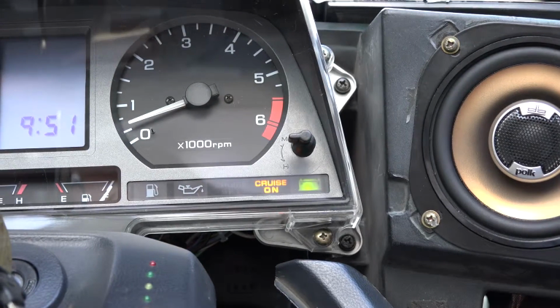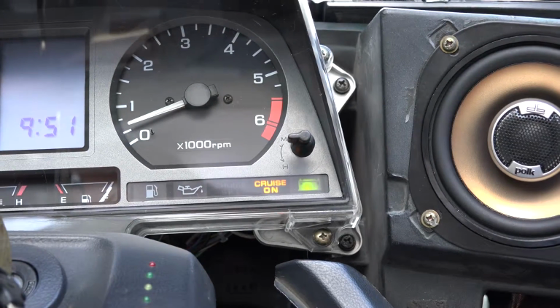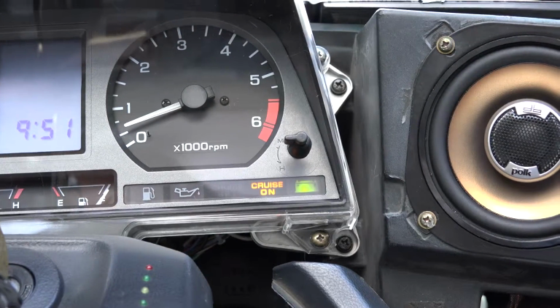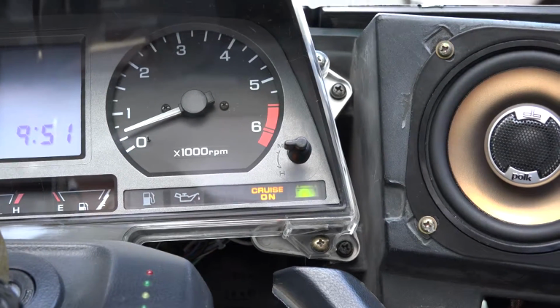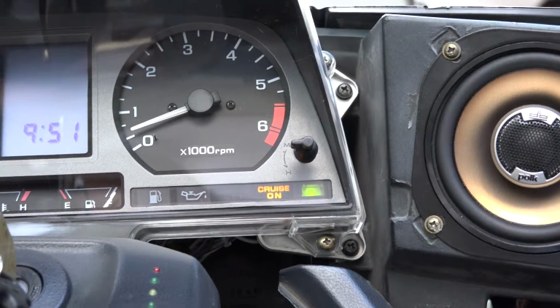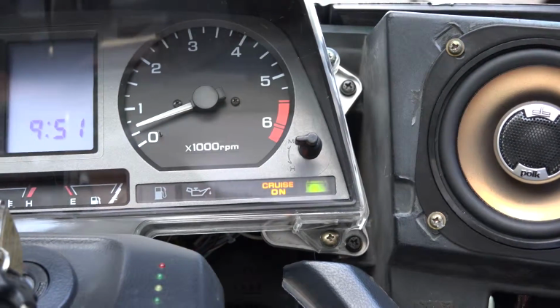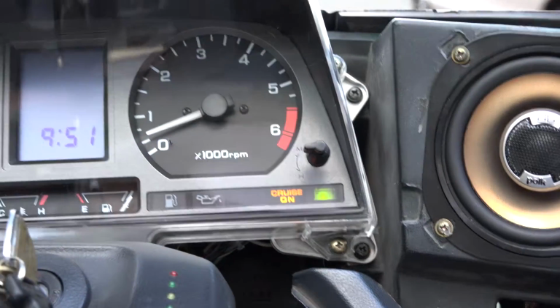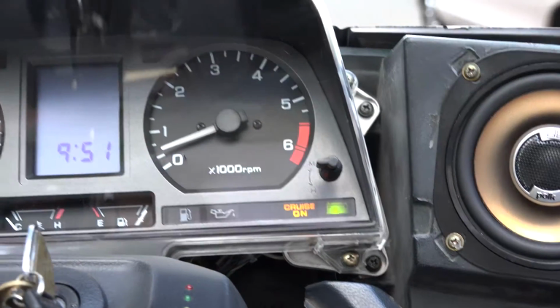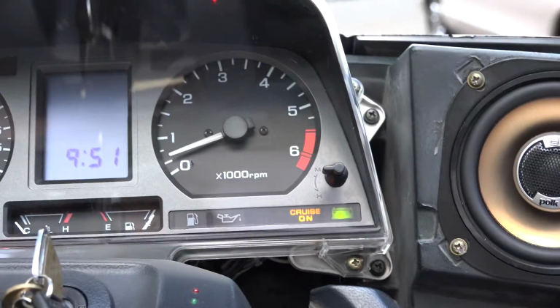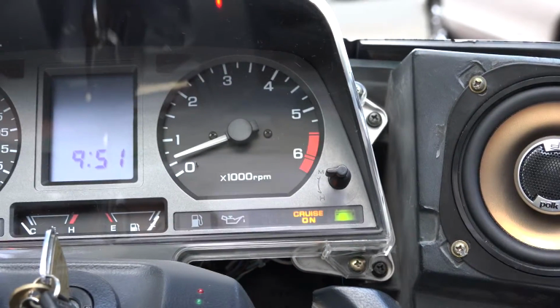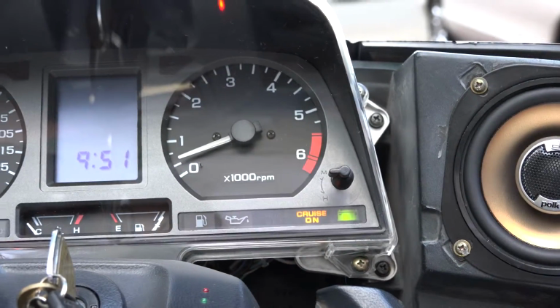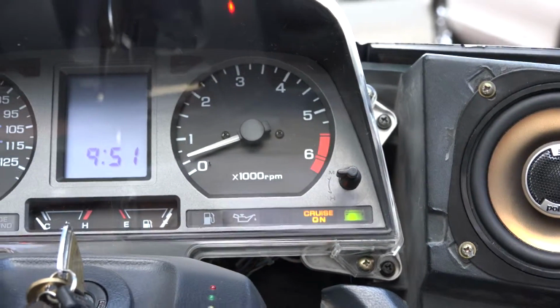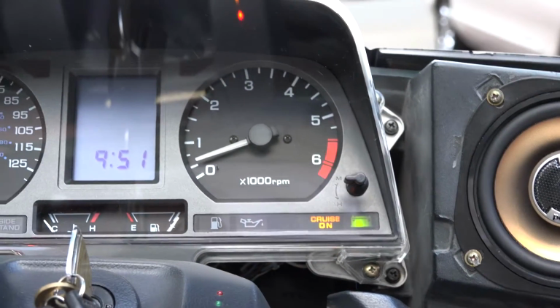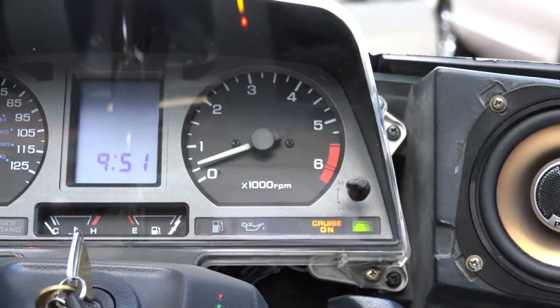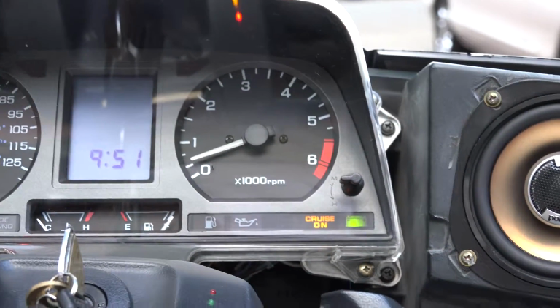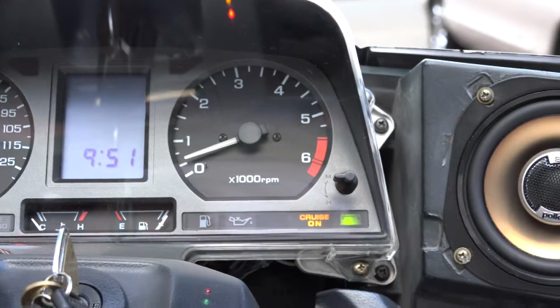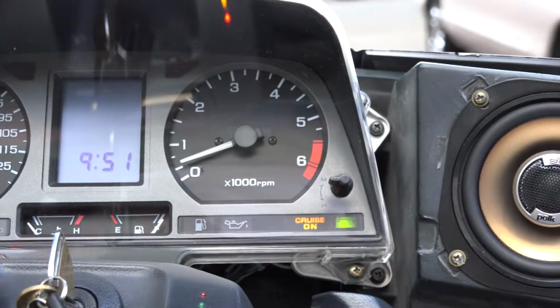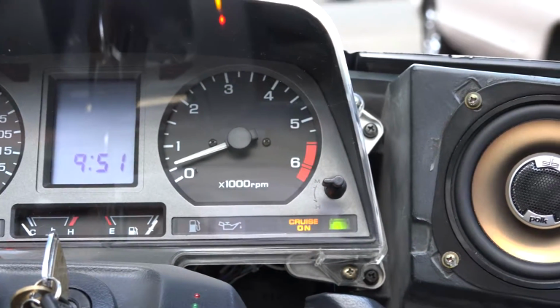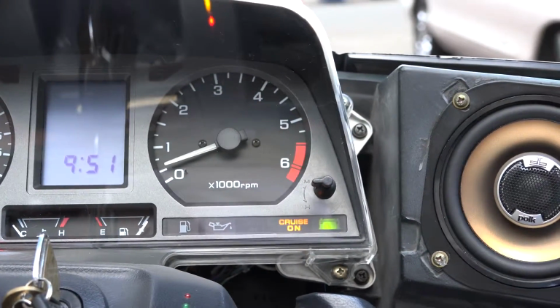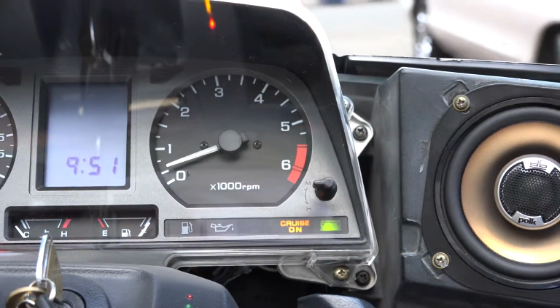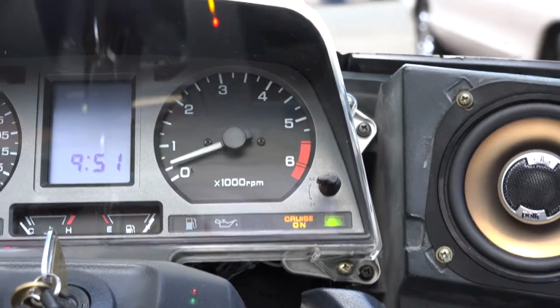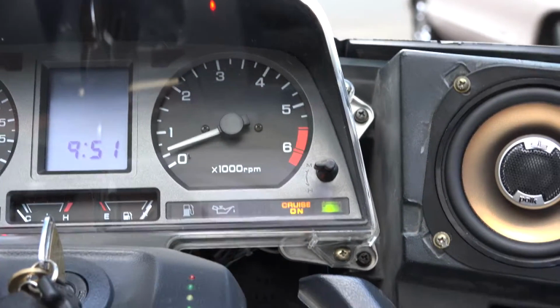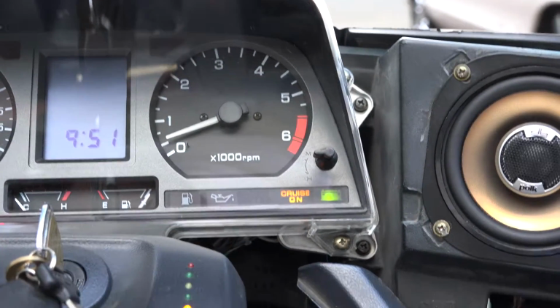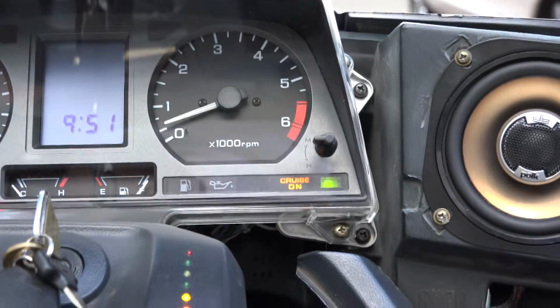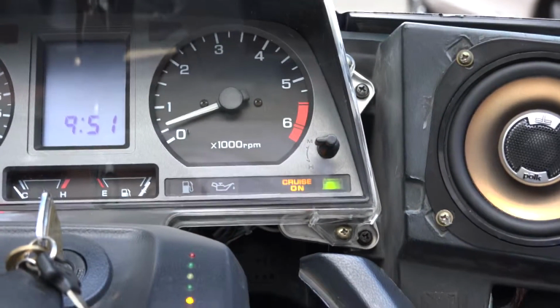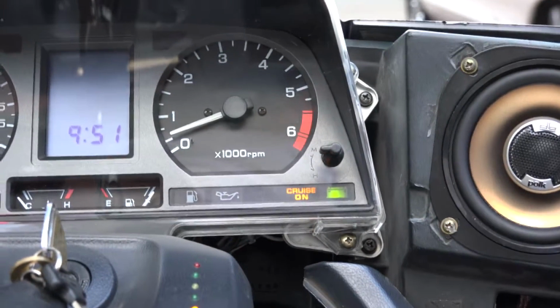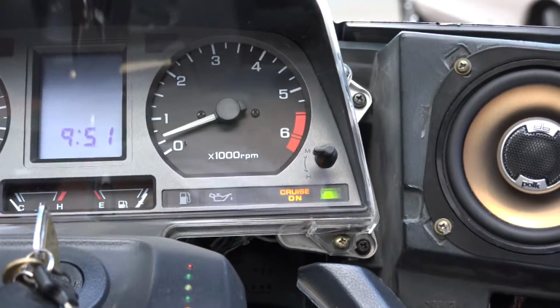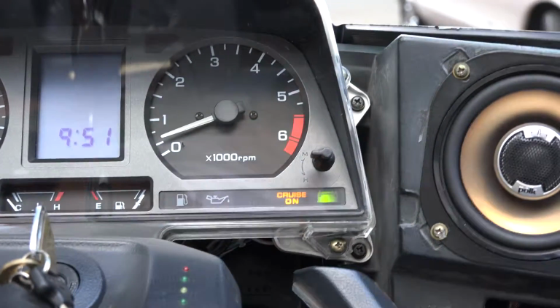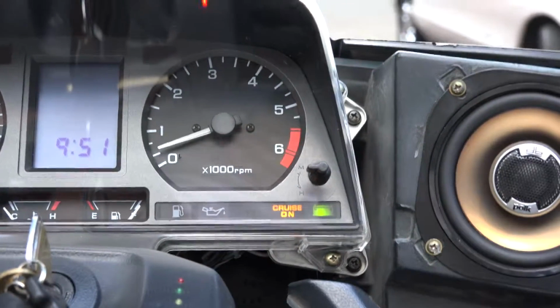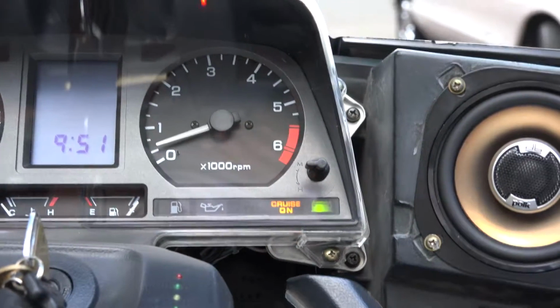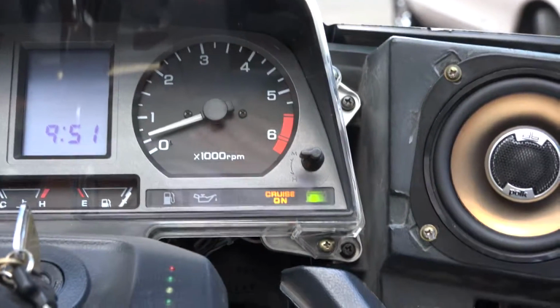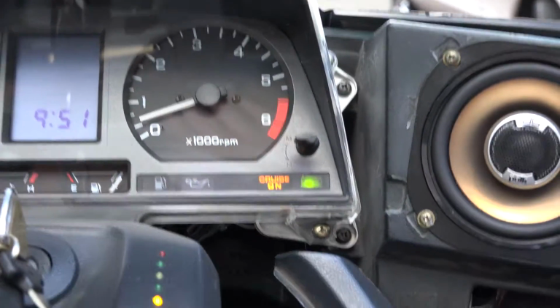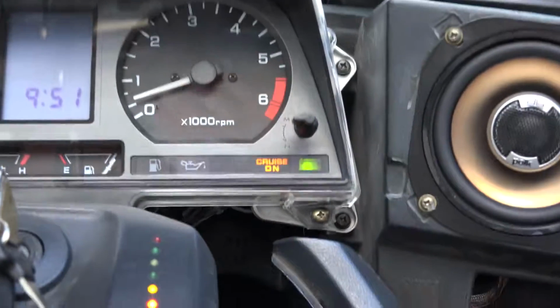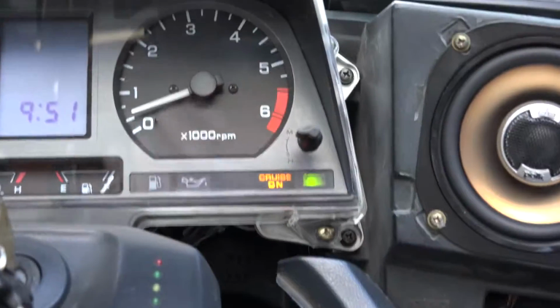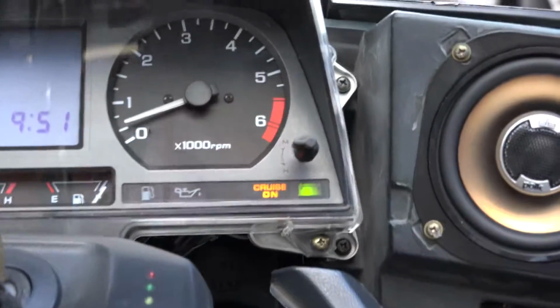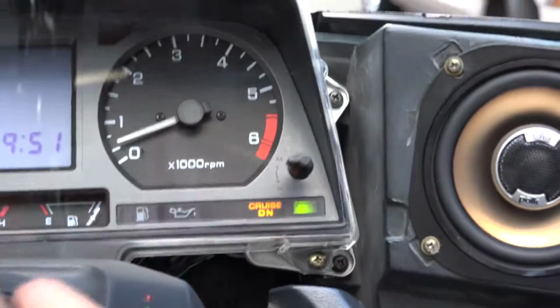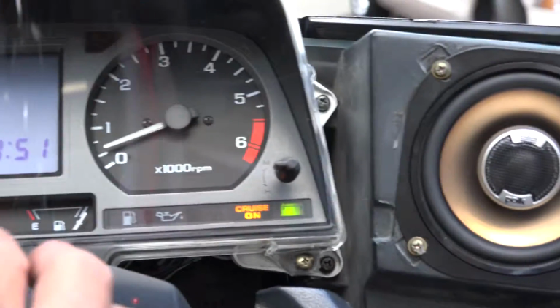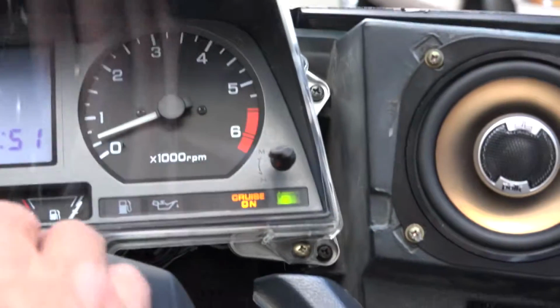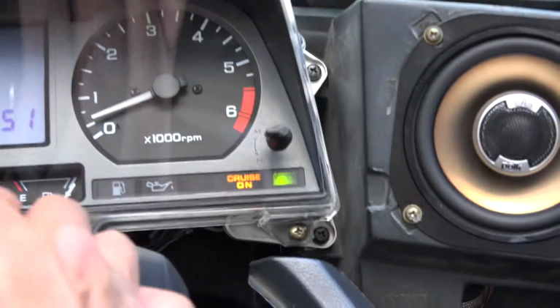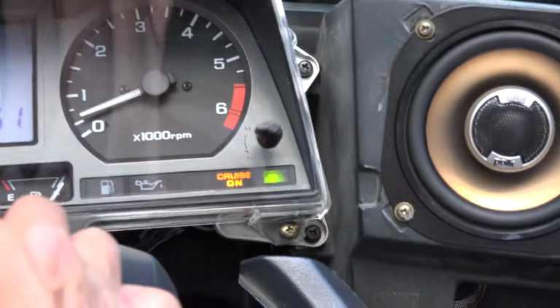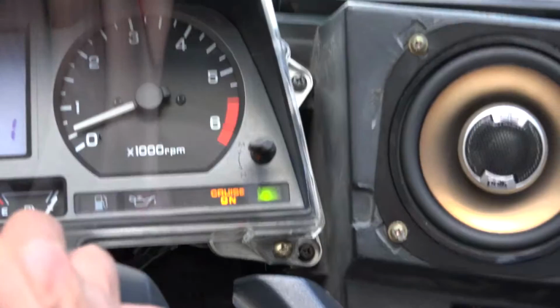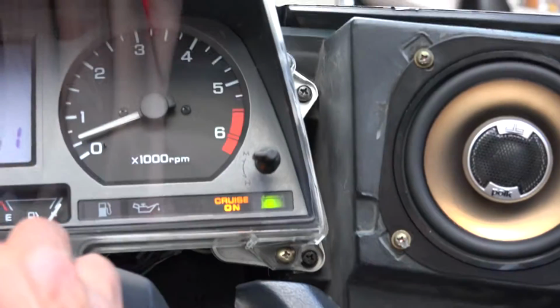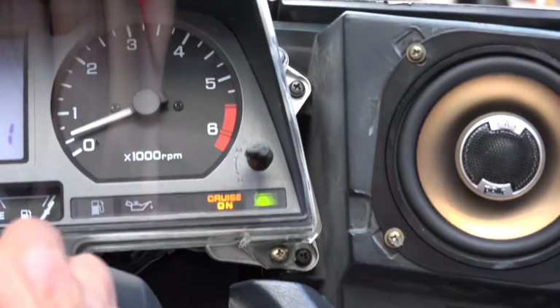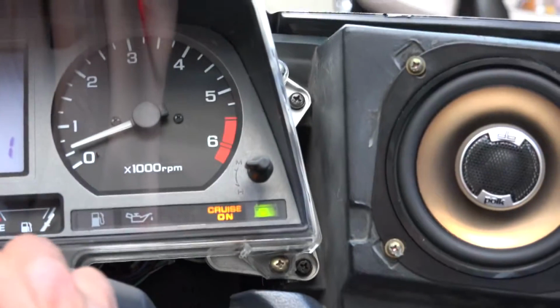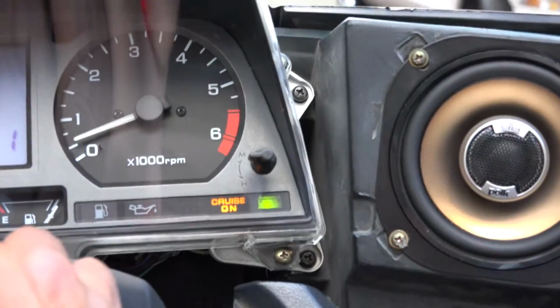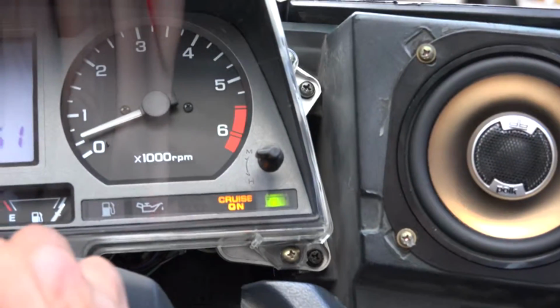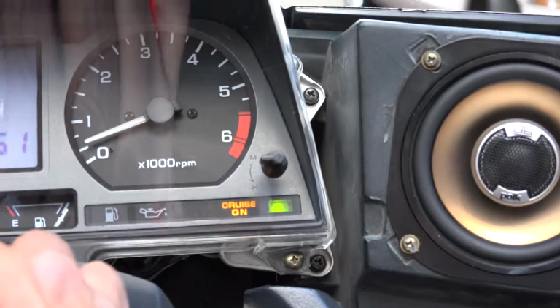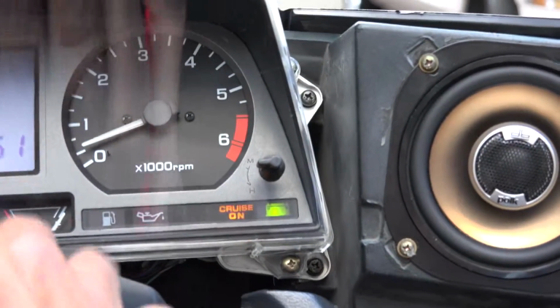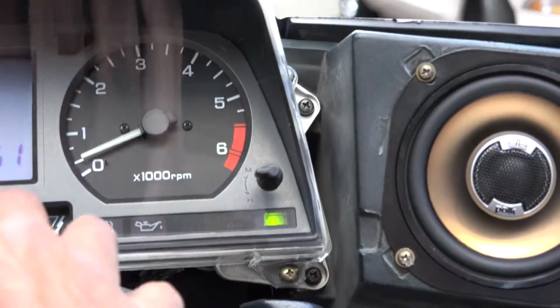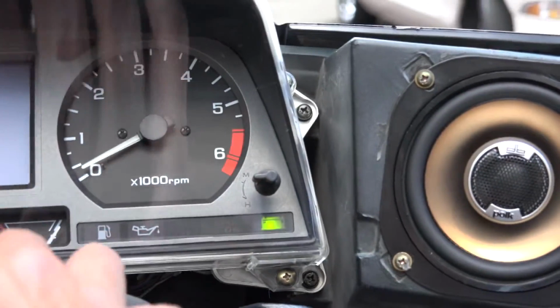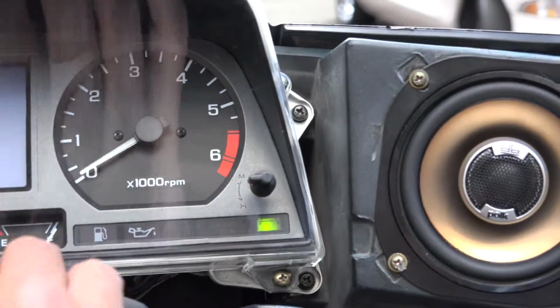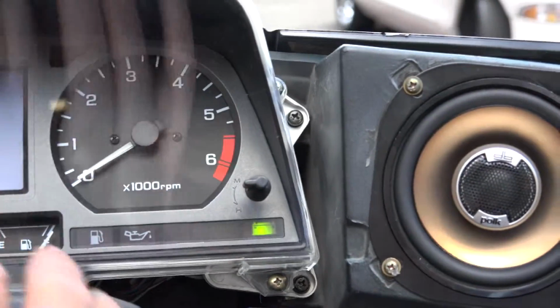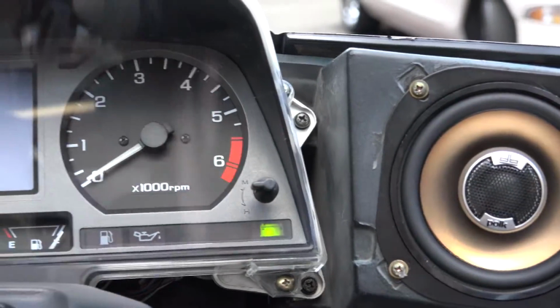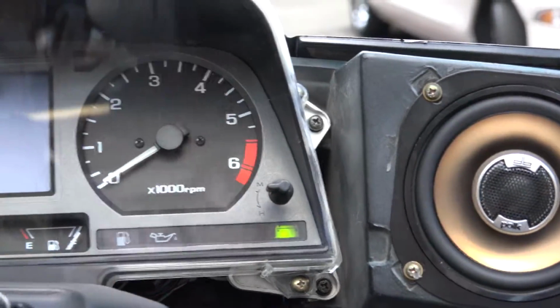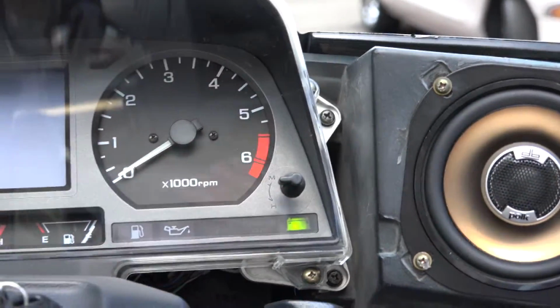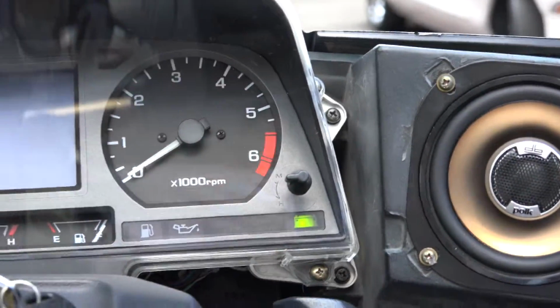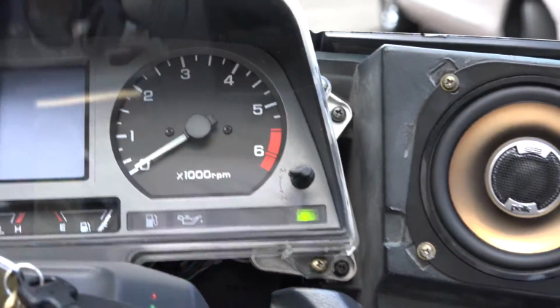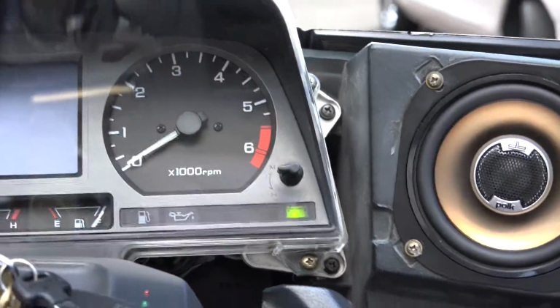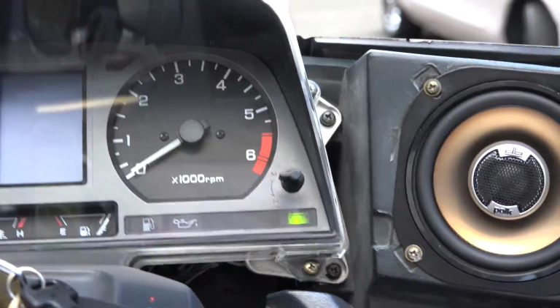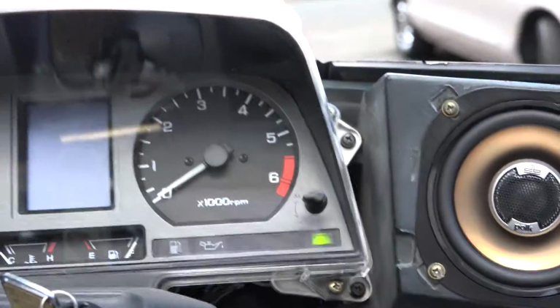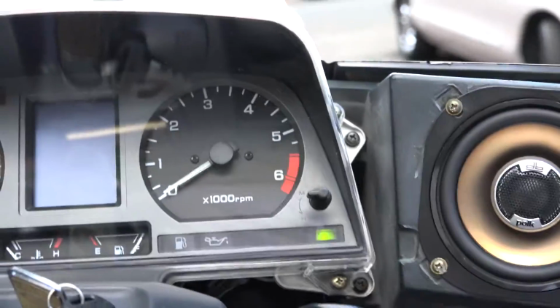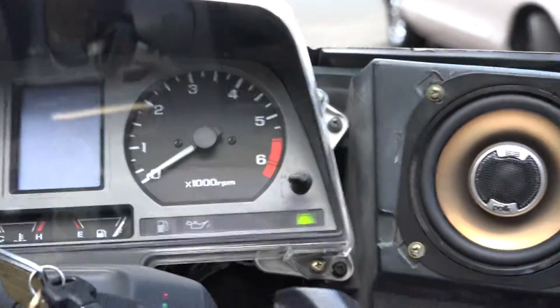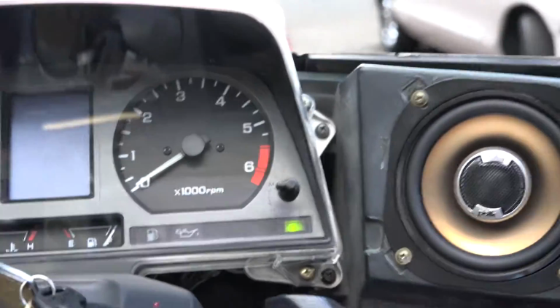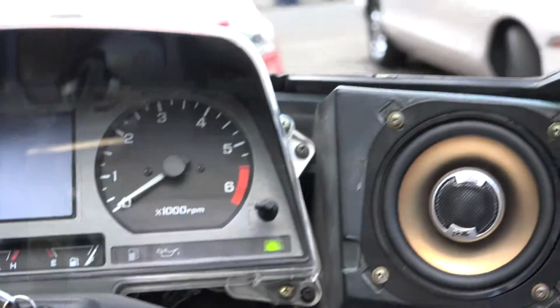So that's a good mod — a good mod for the GL 1500.